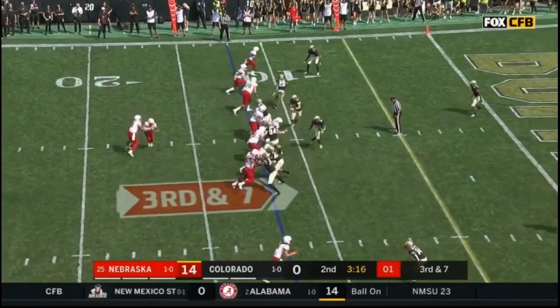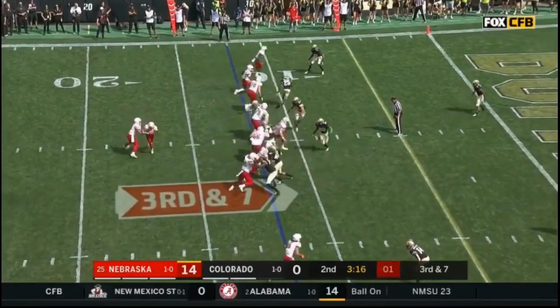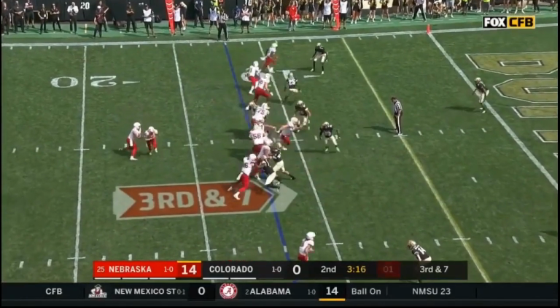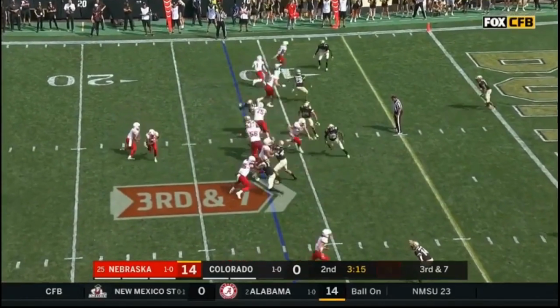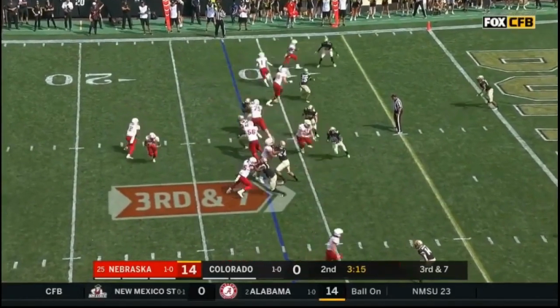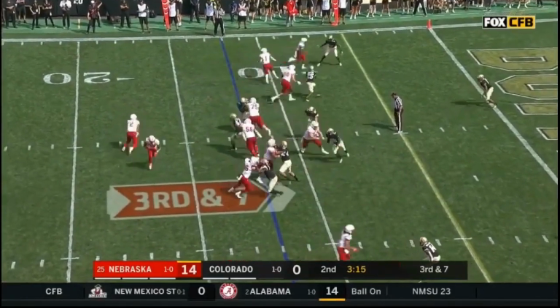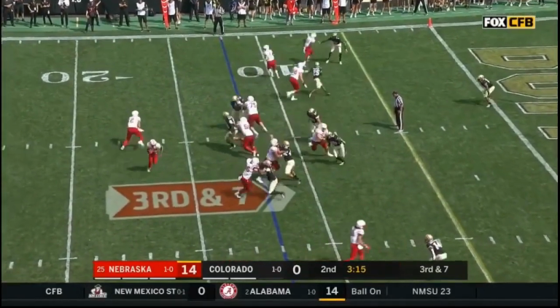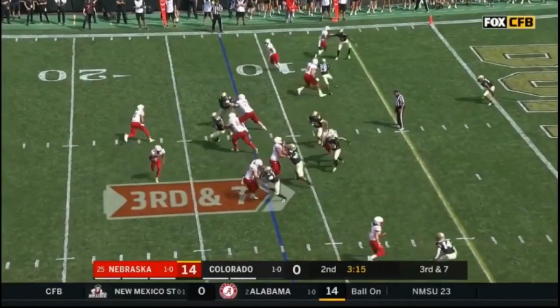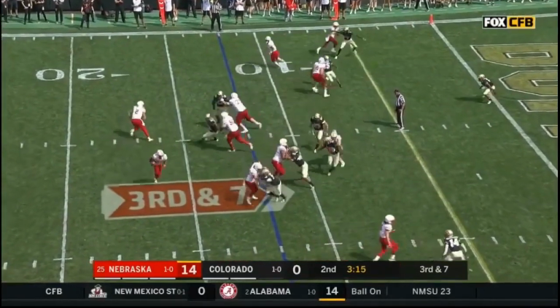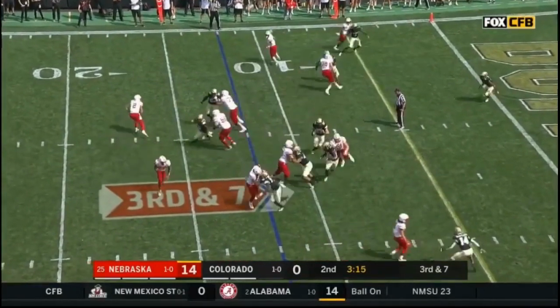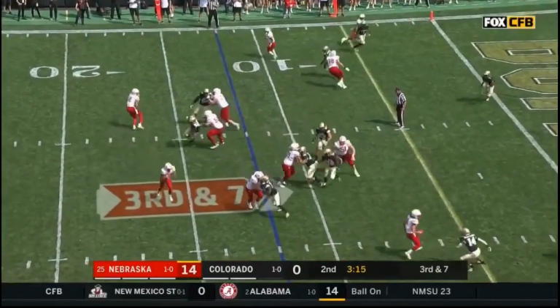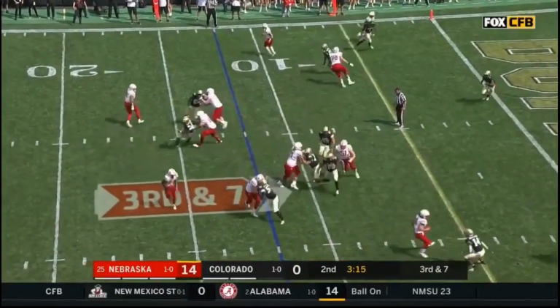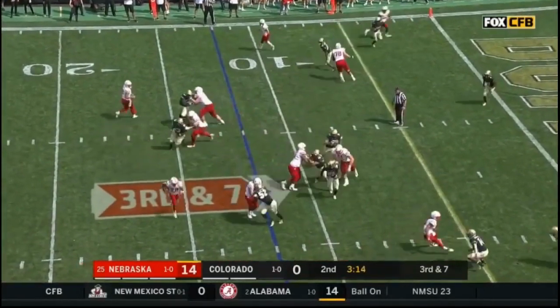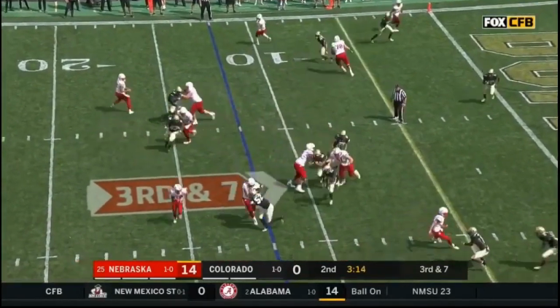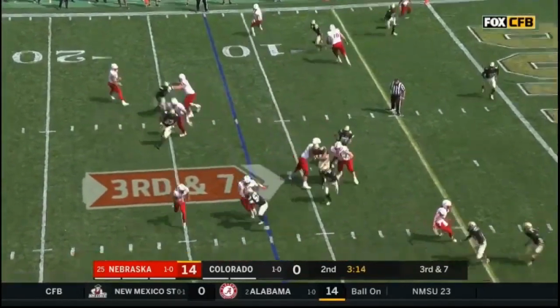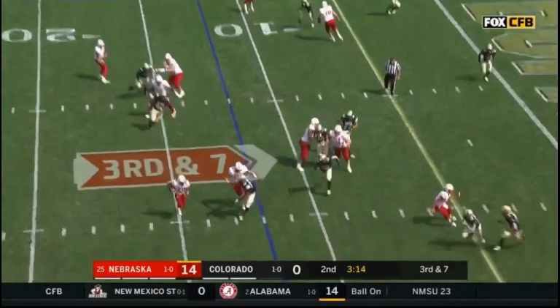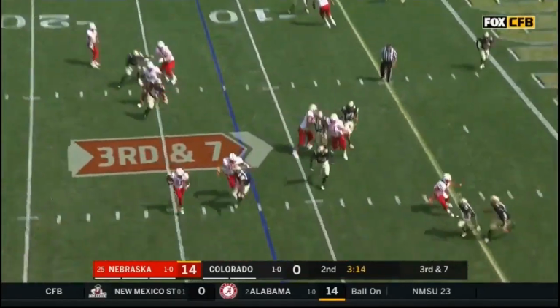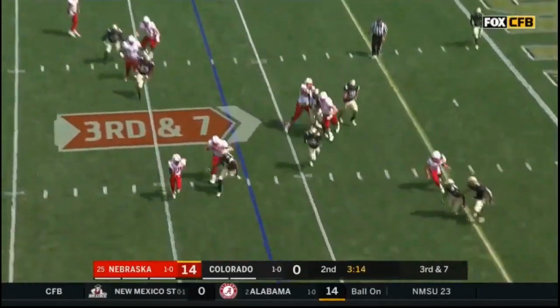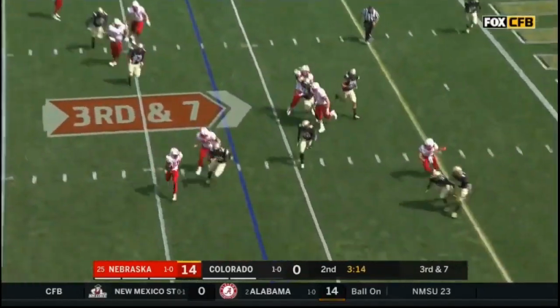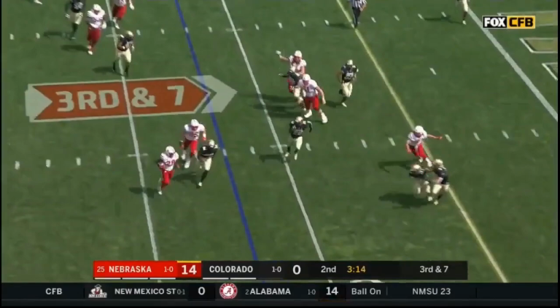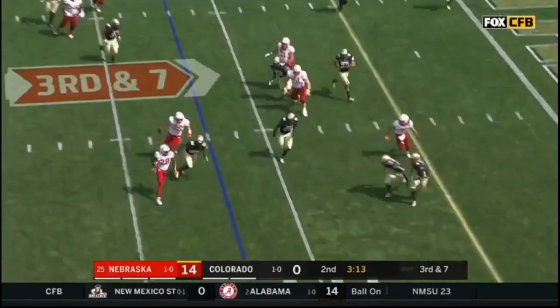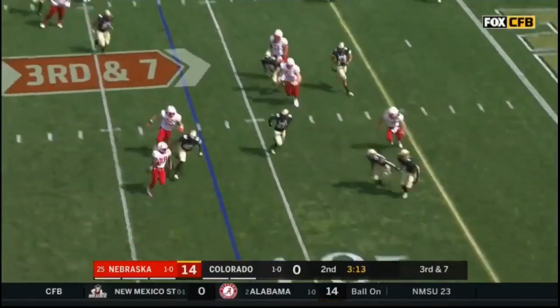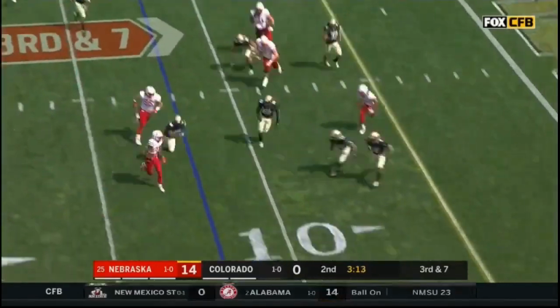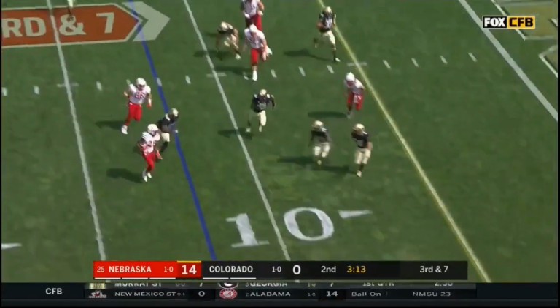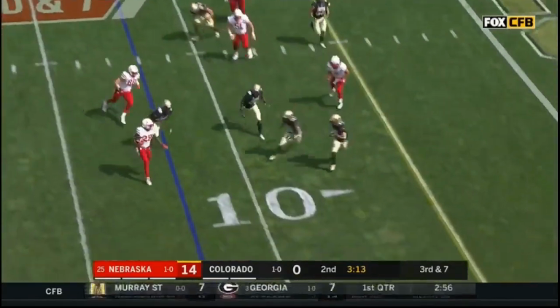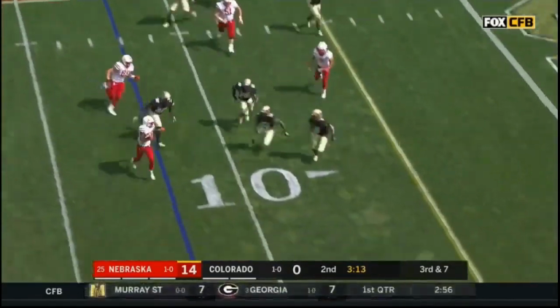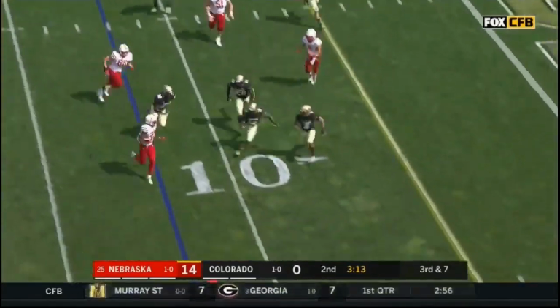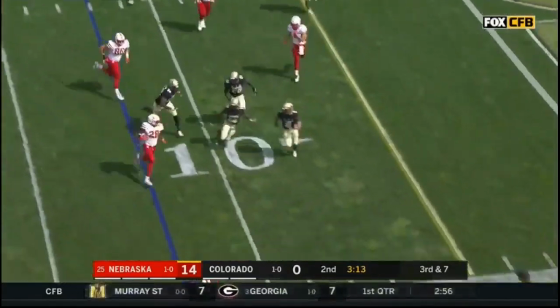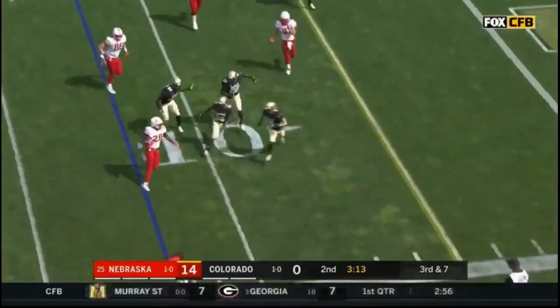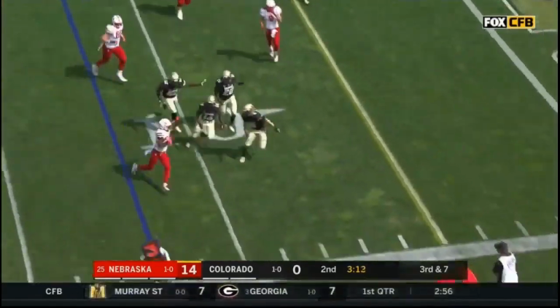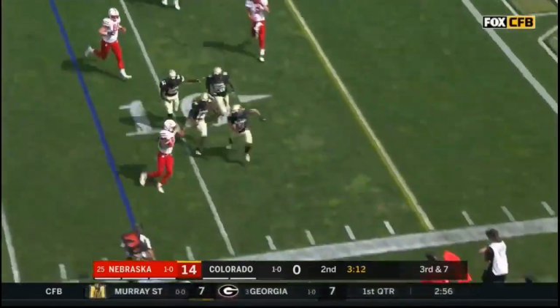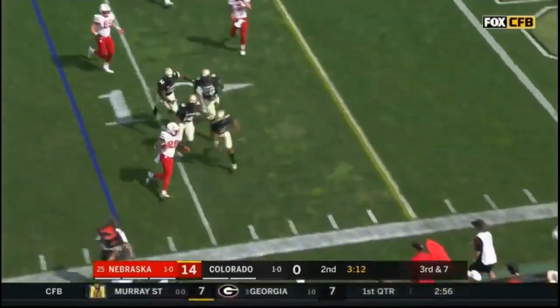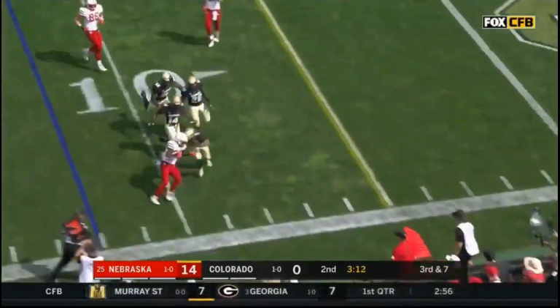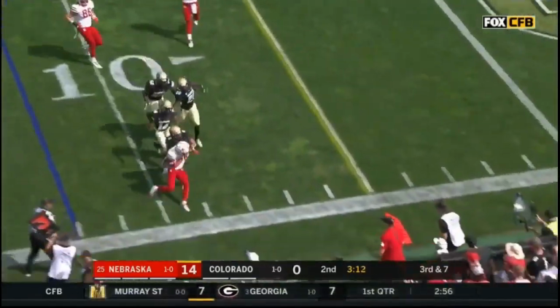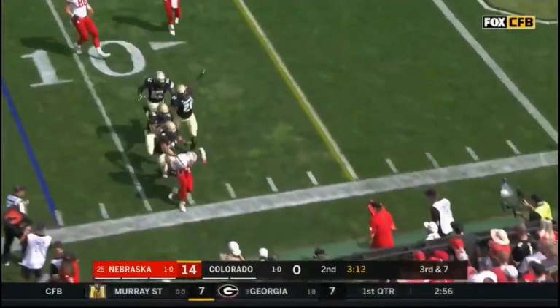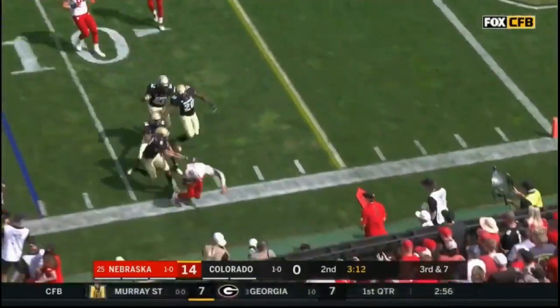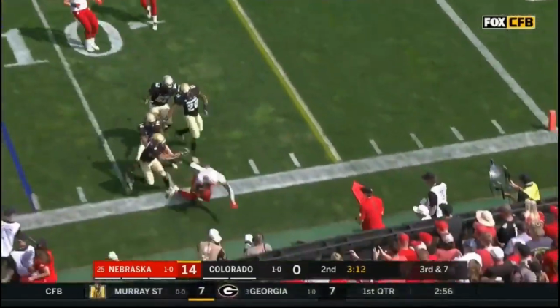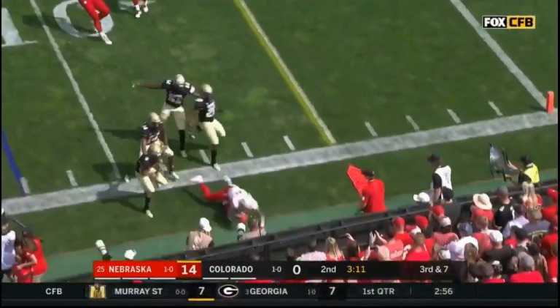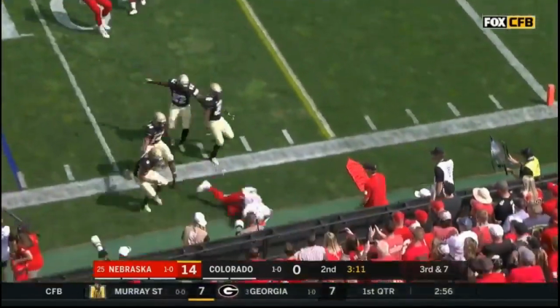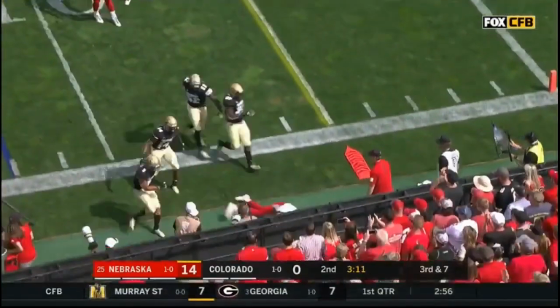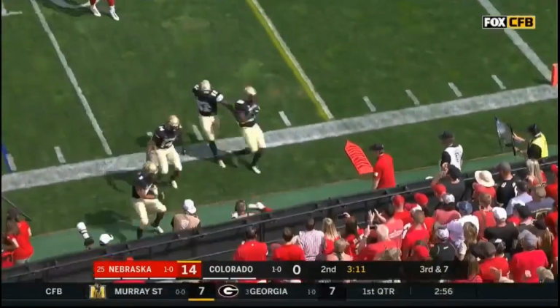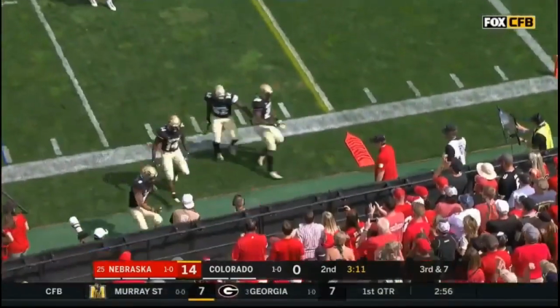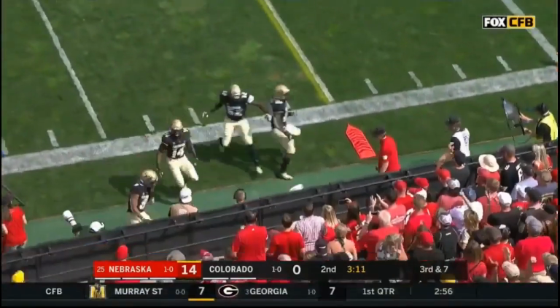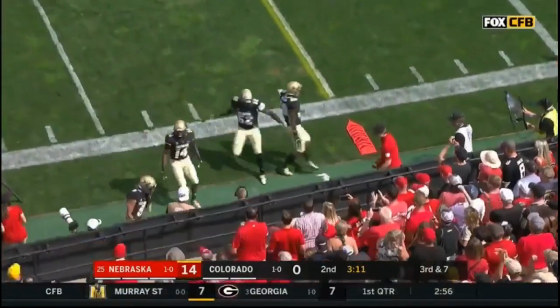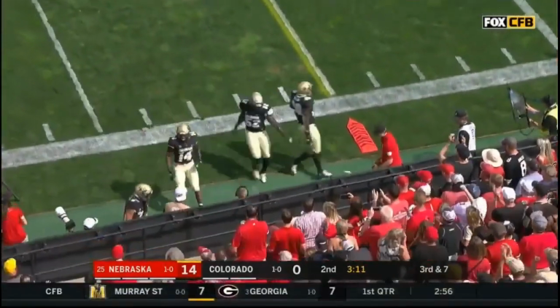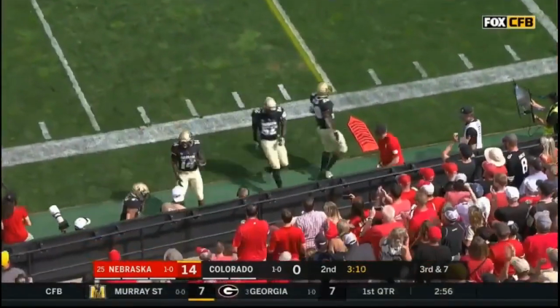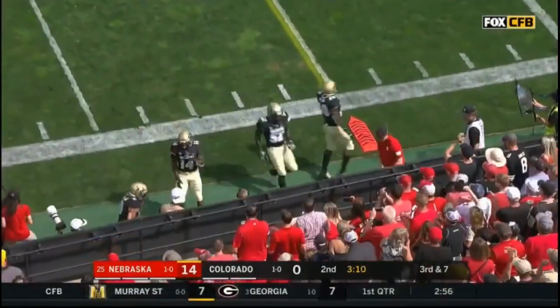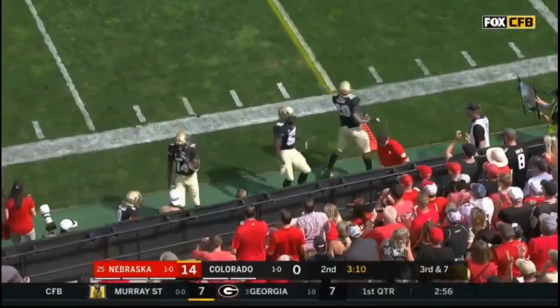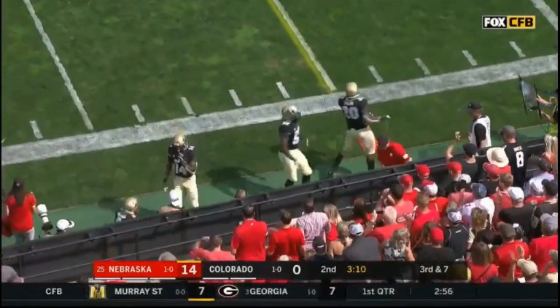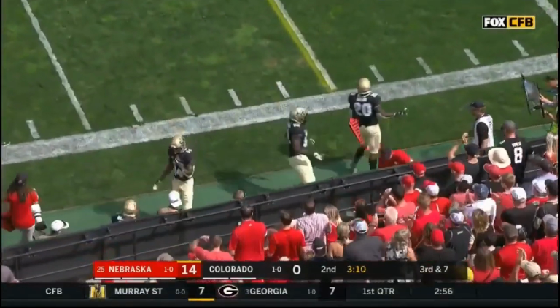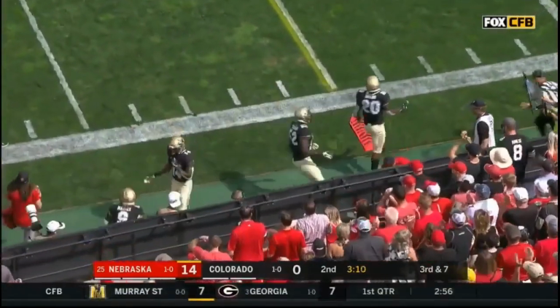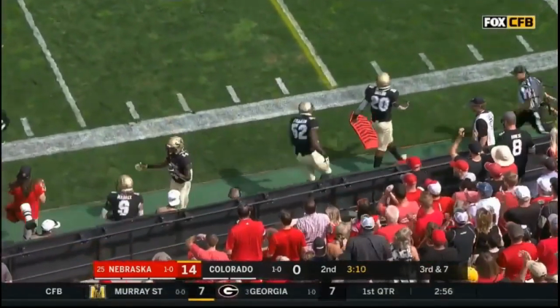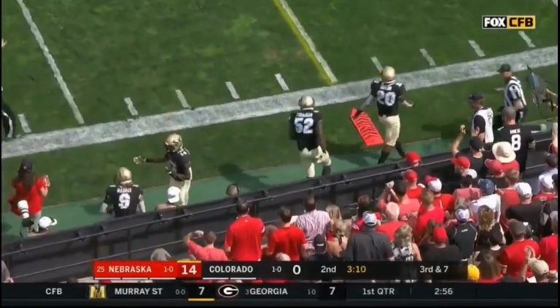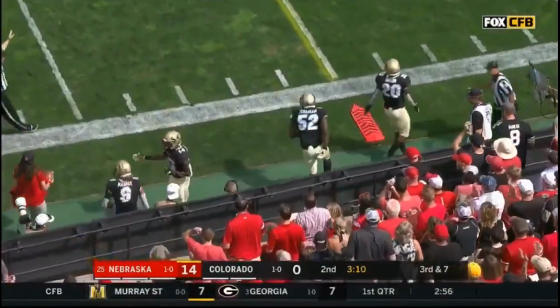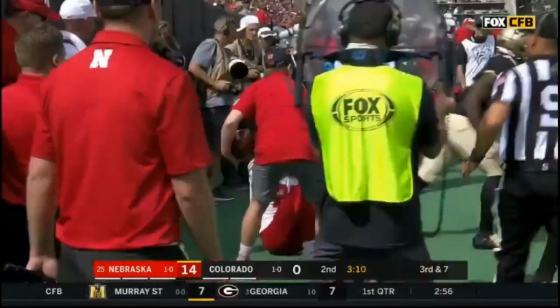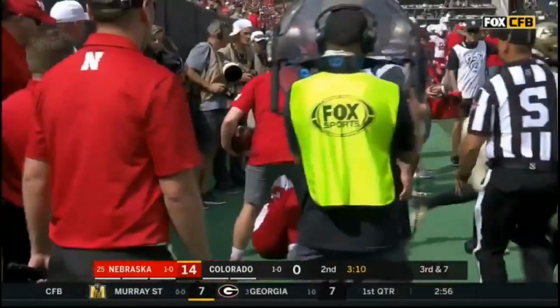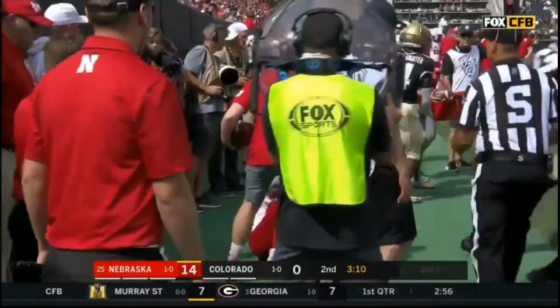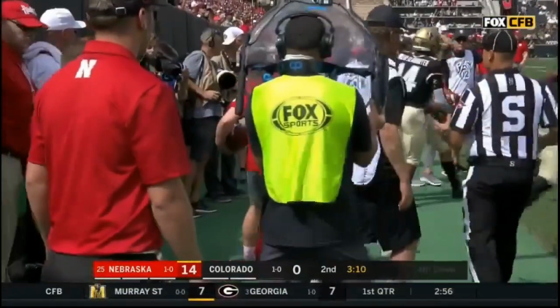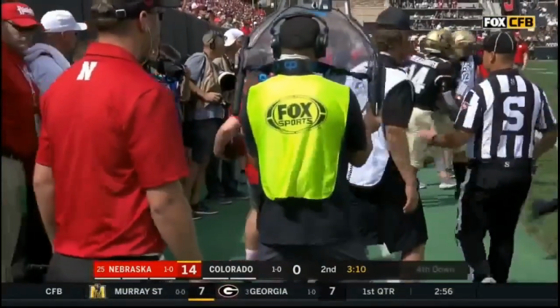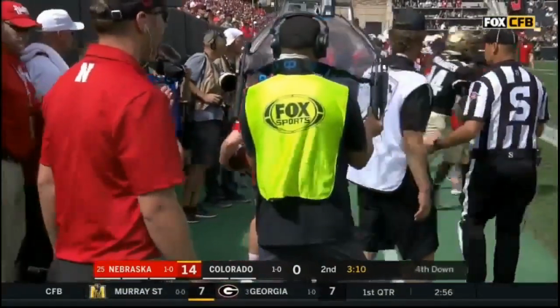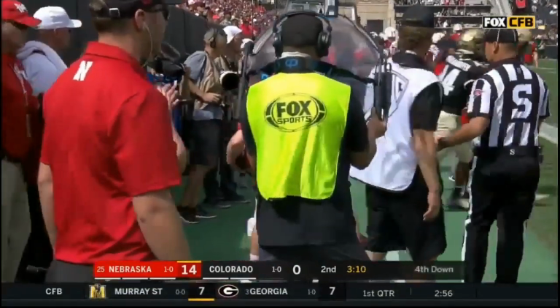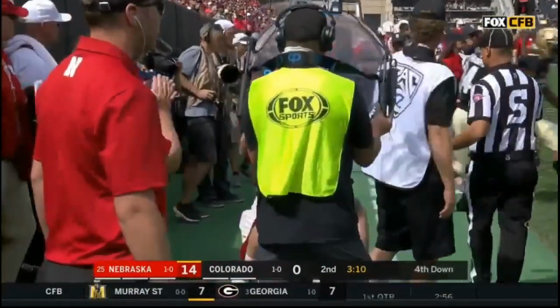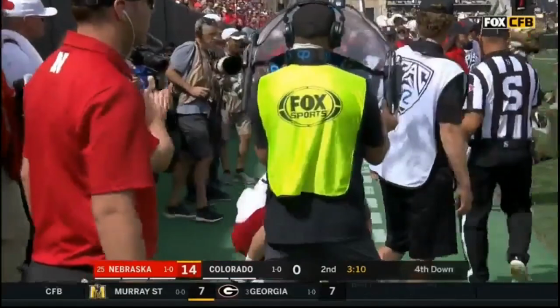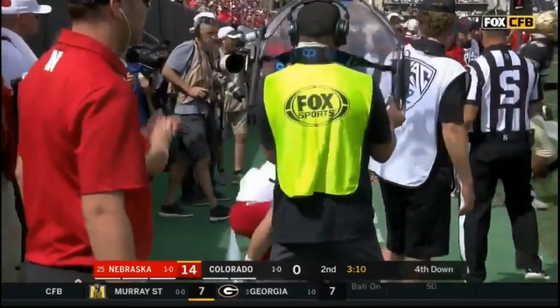Martinez knows that, hands it off — here's Washington trying to get the edge, not going to this time. Maddox bumps him out and it's fourth down.